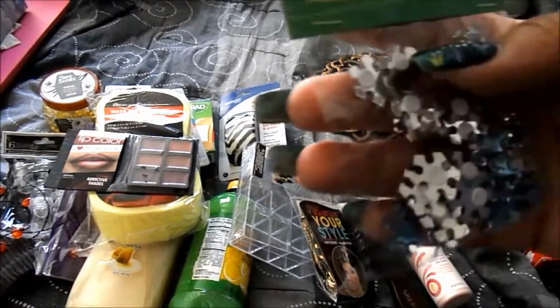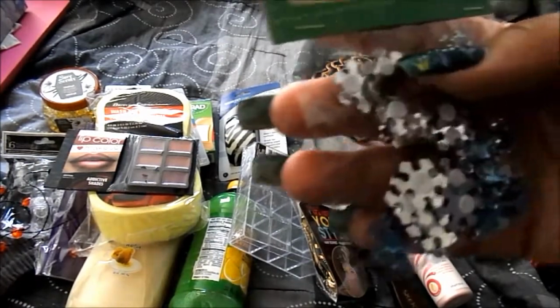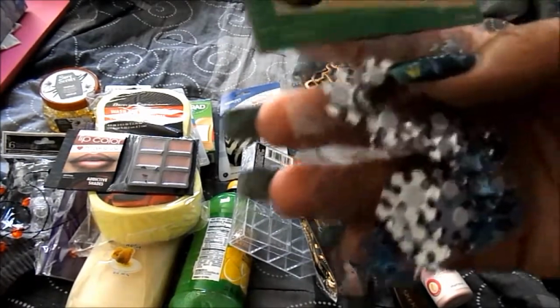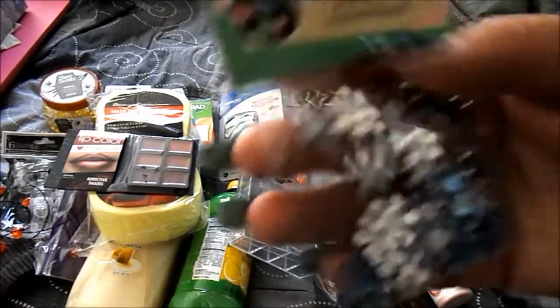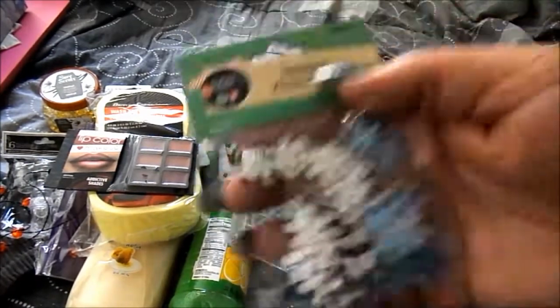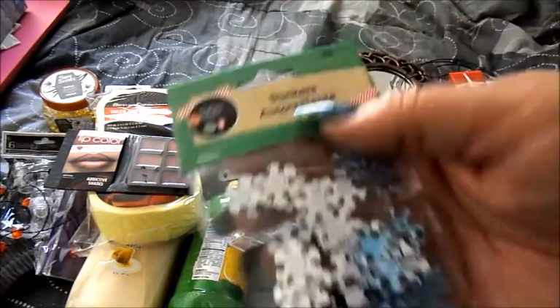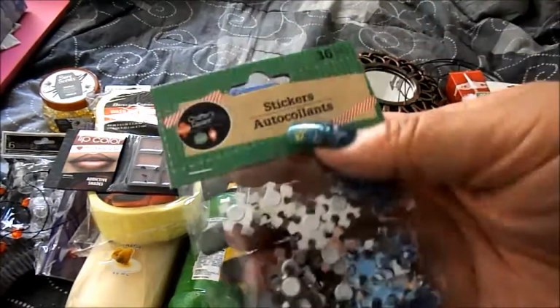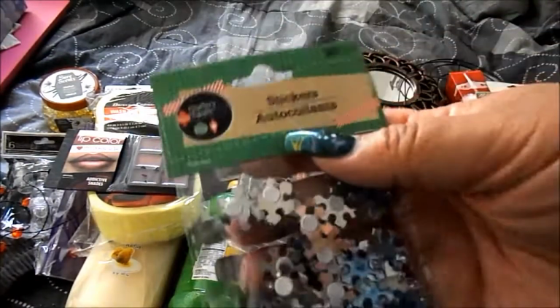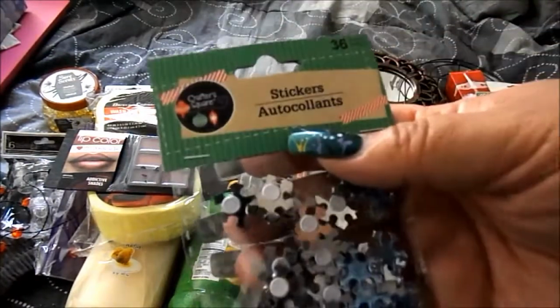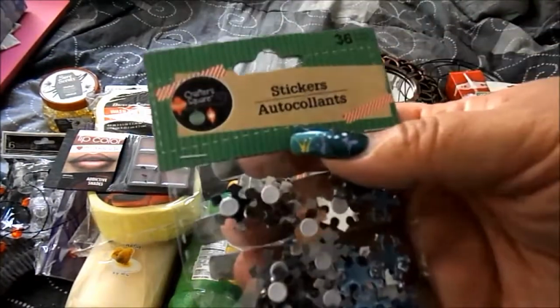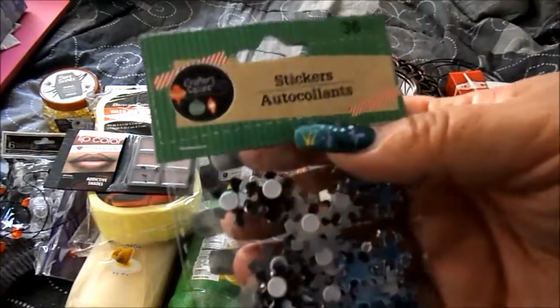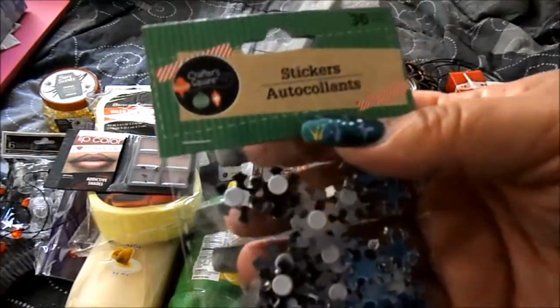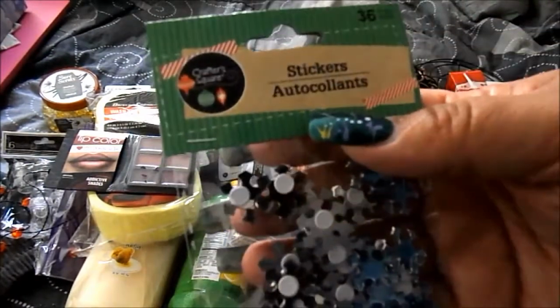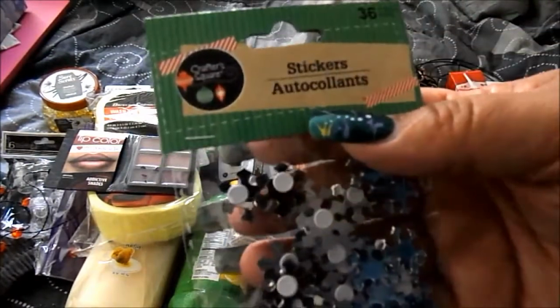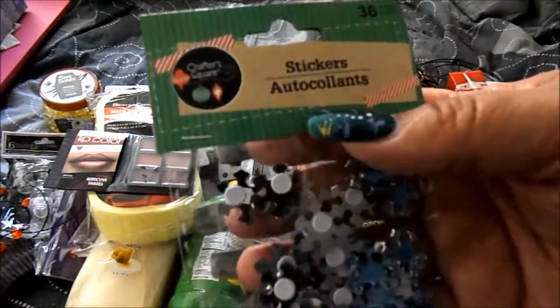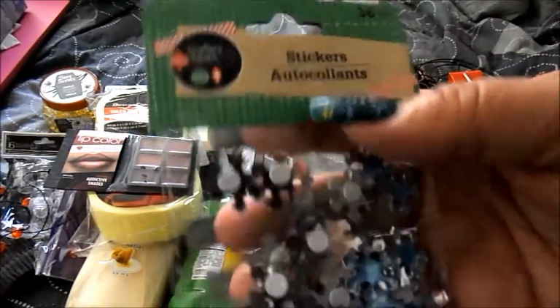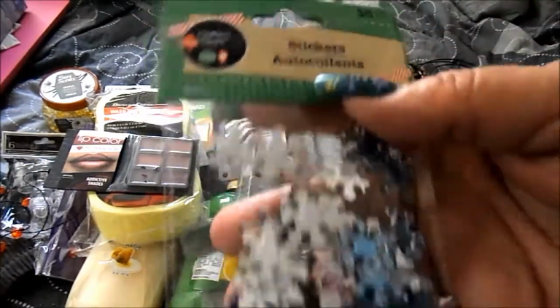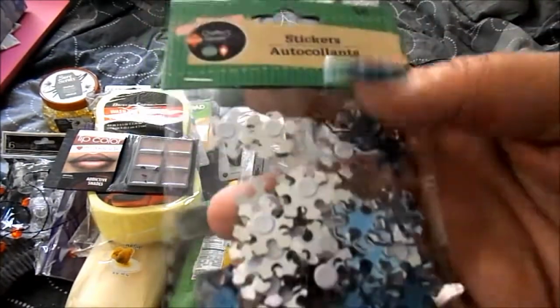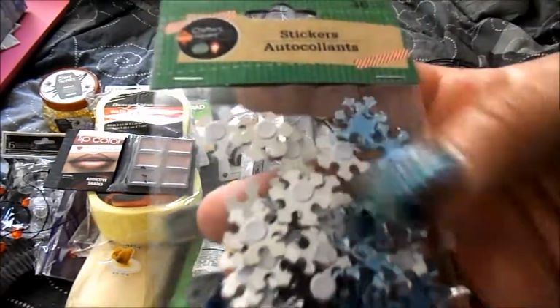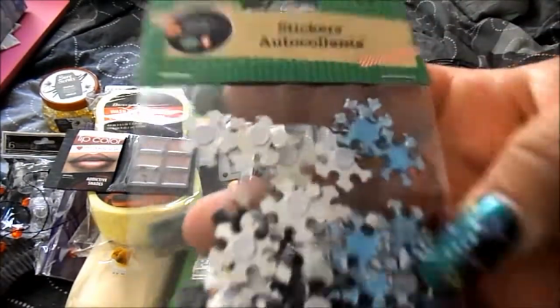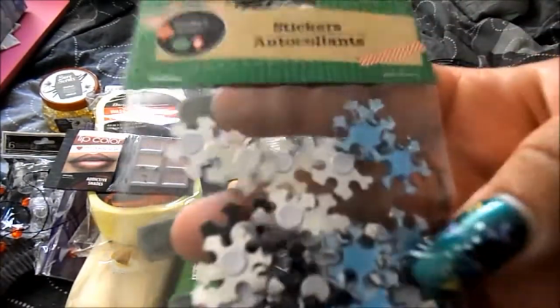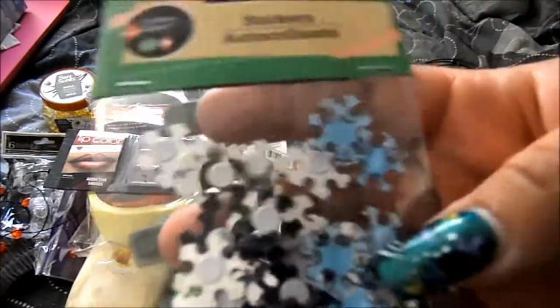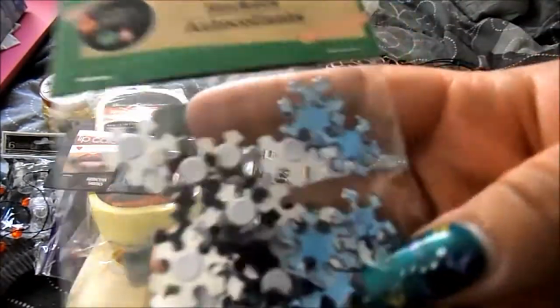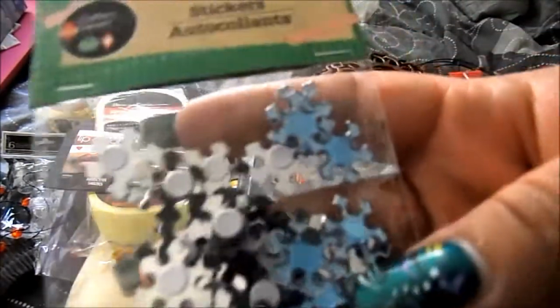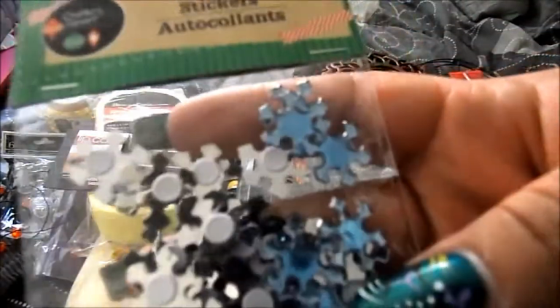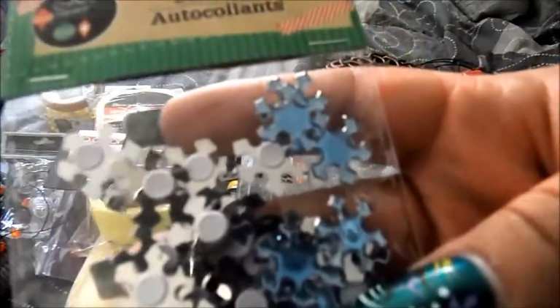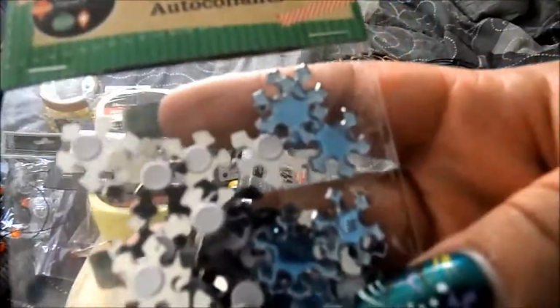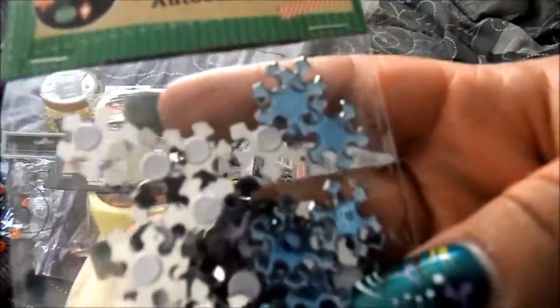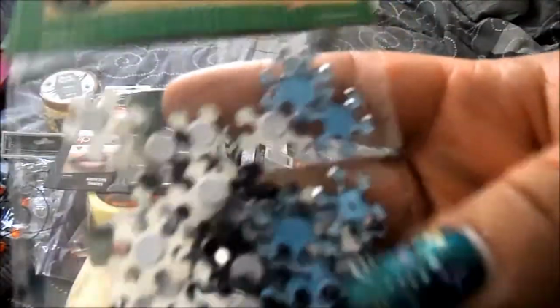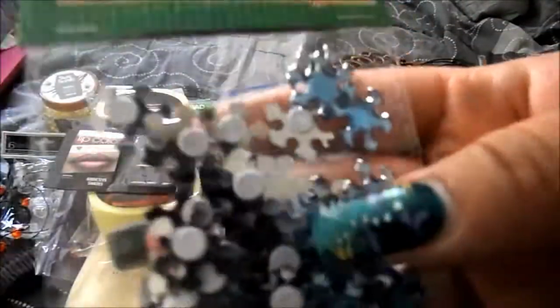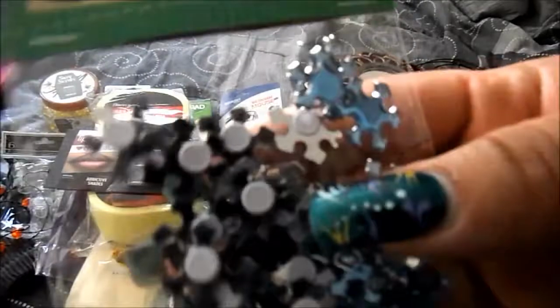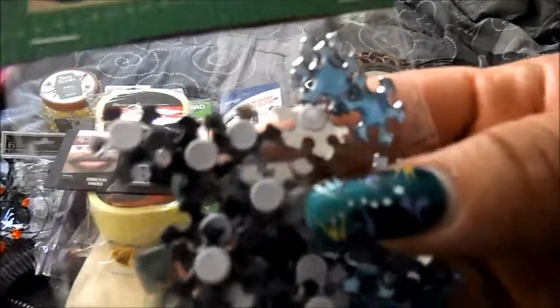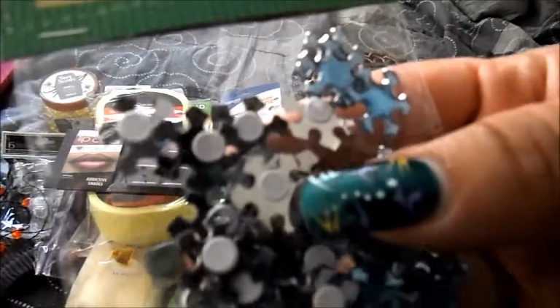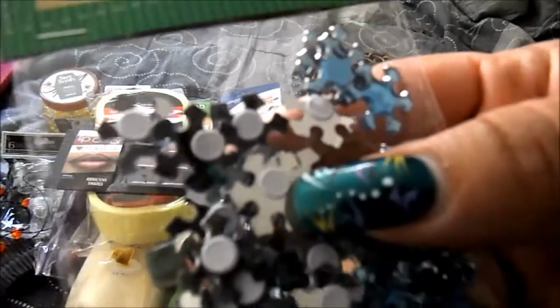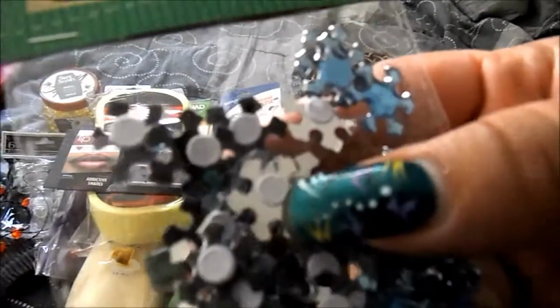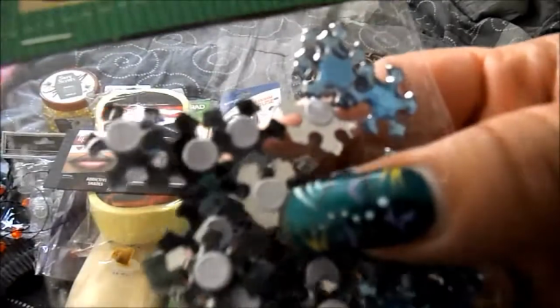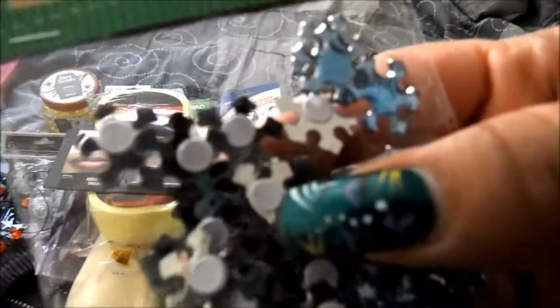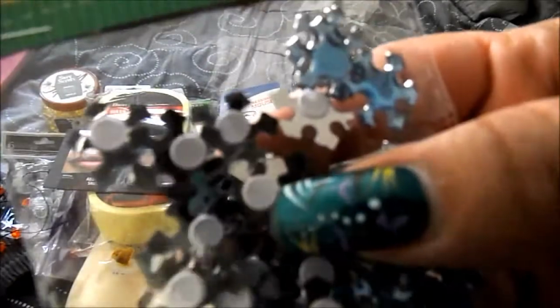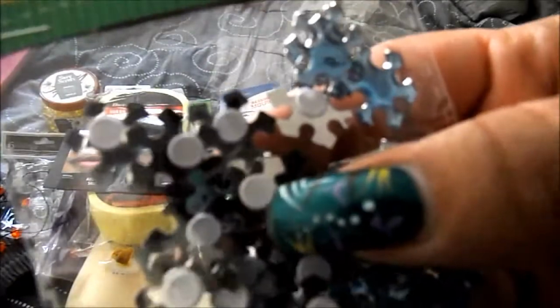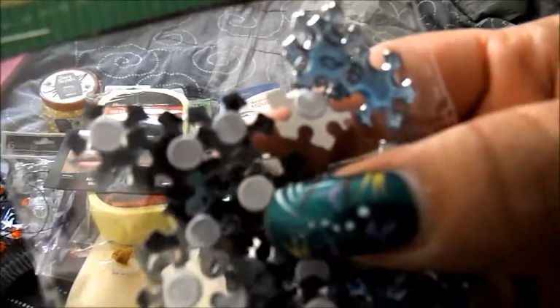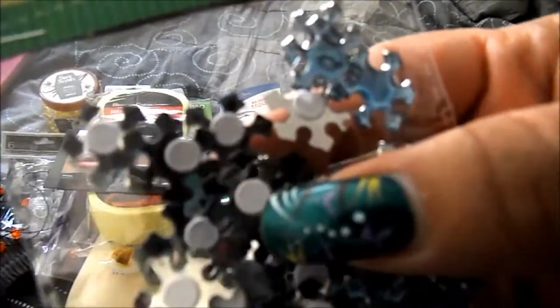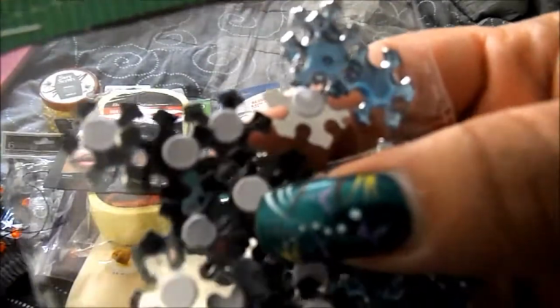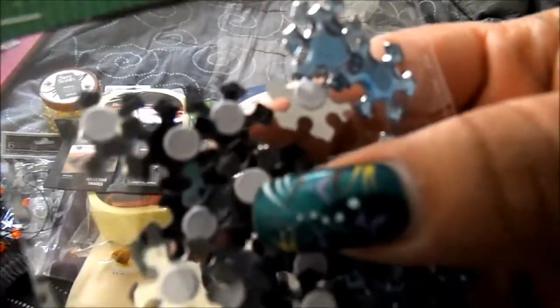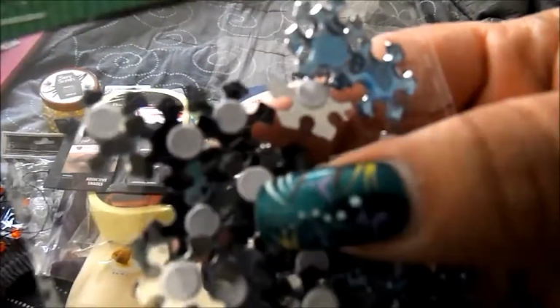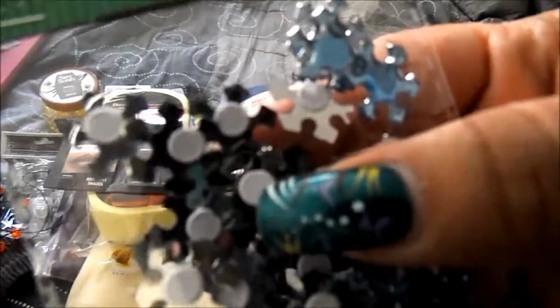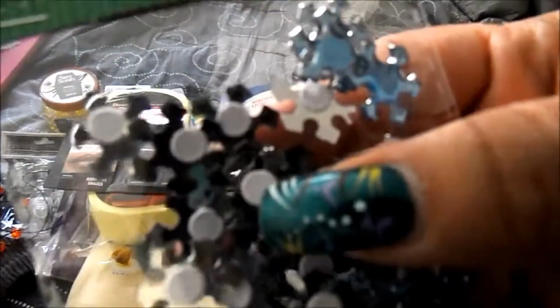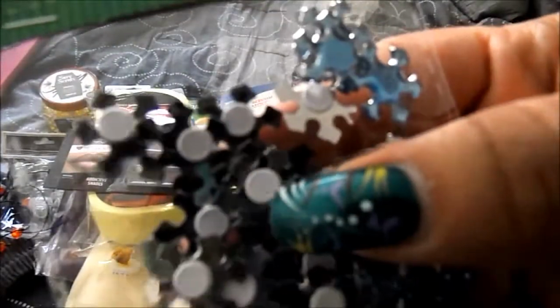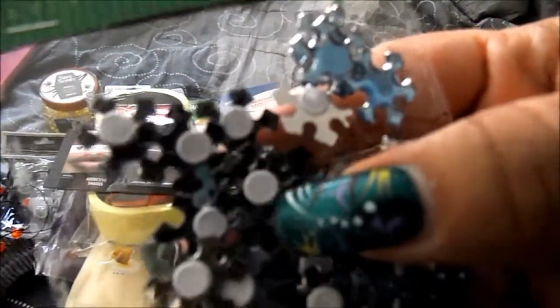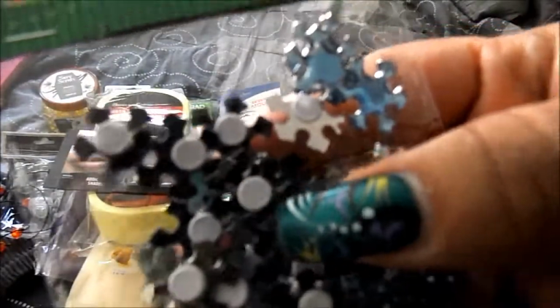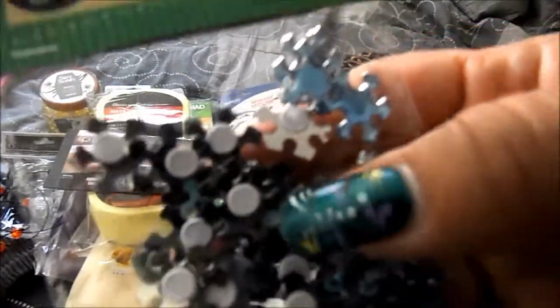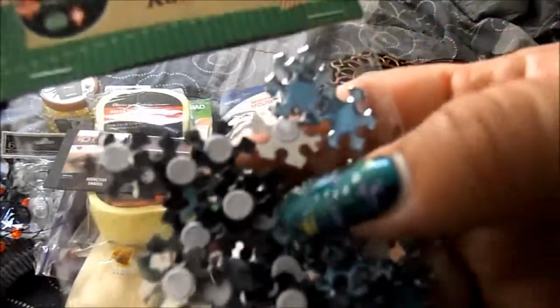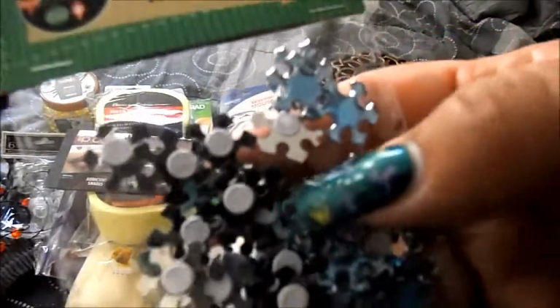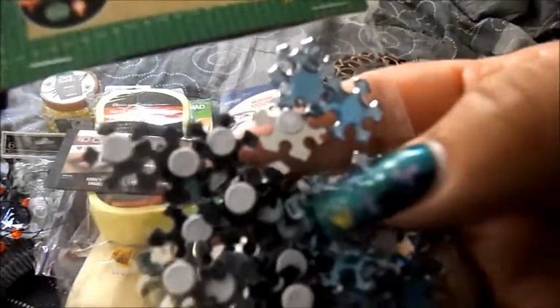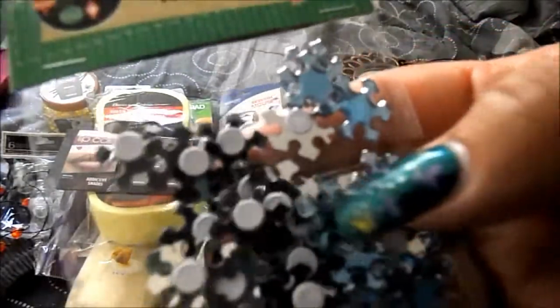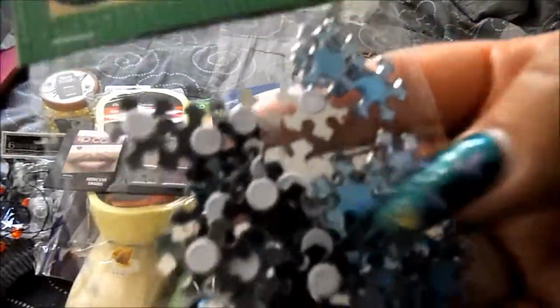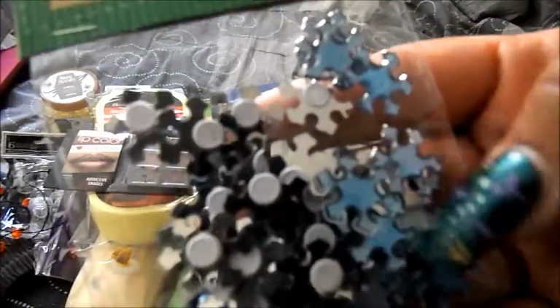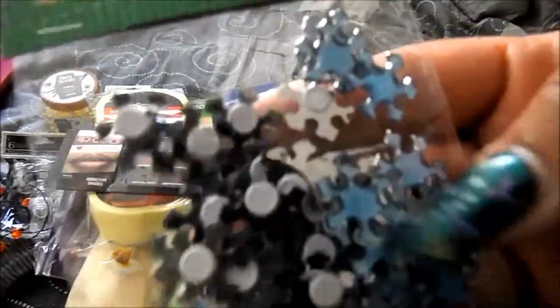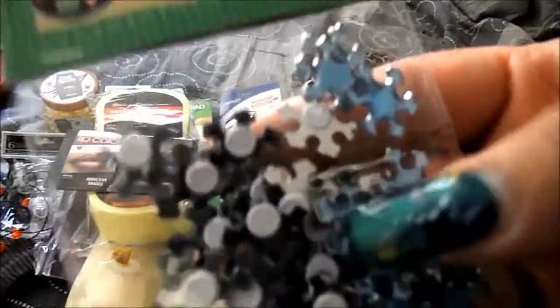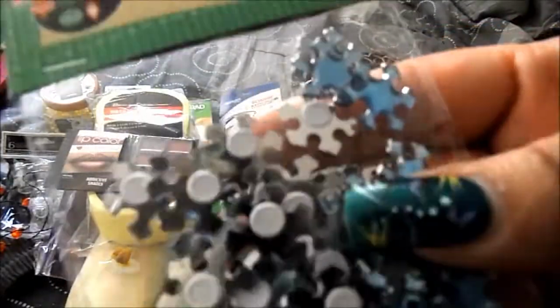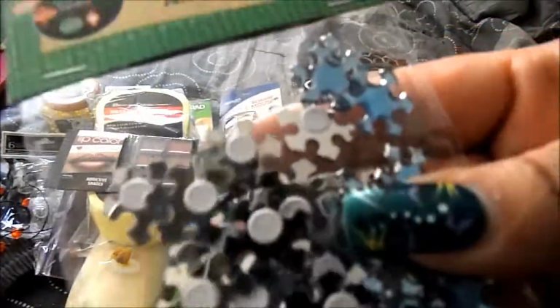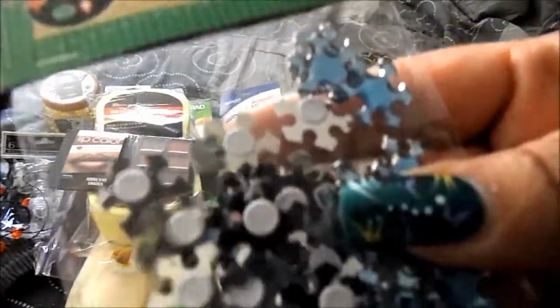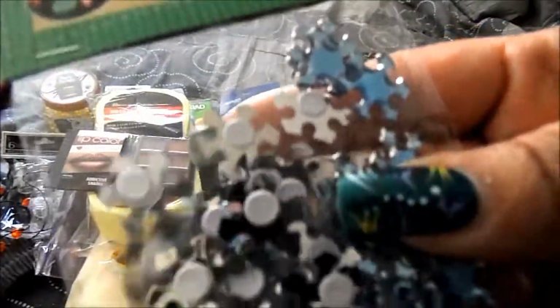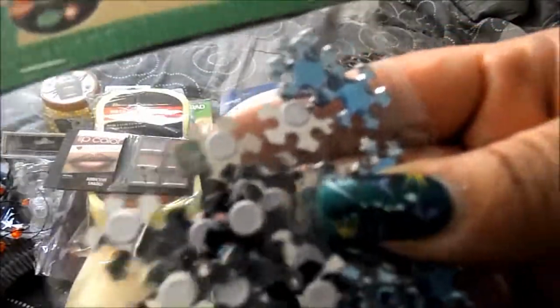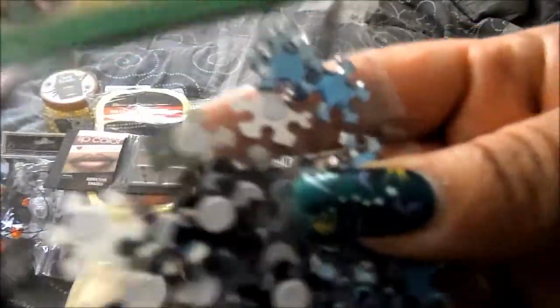I got some stickers that look like snowflakes — they have a little white backing that you peel off.